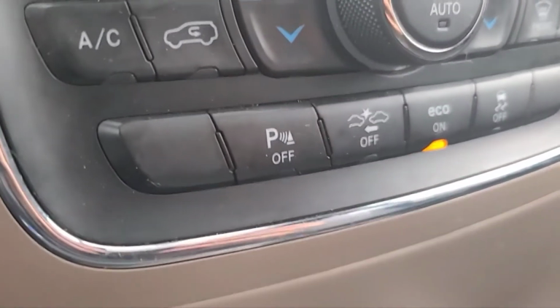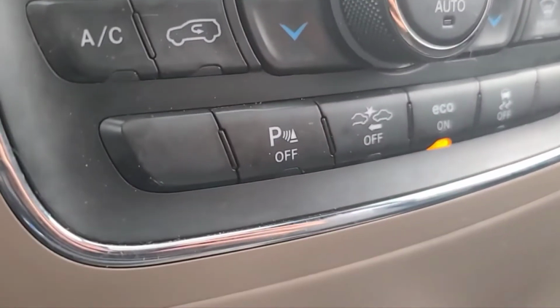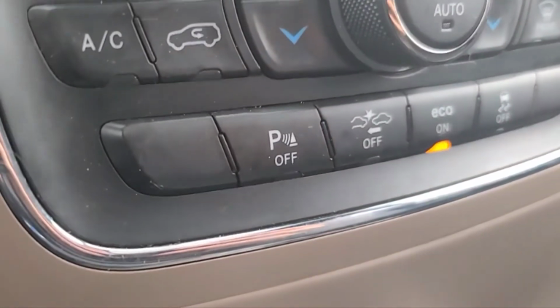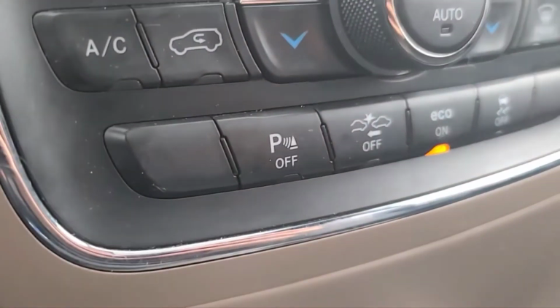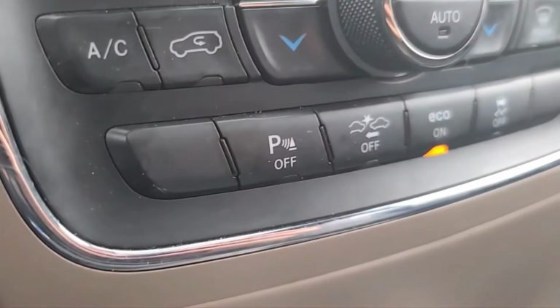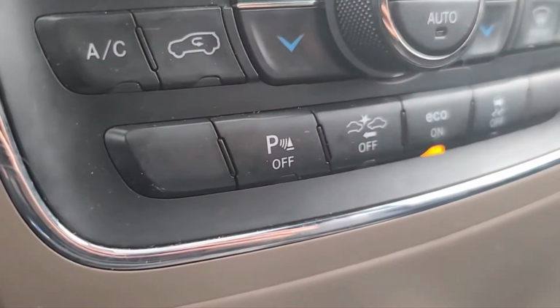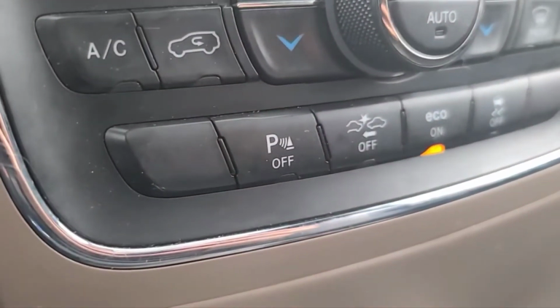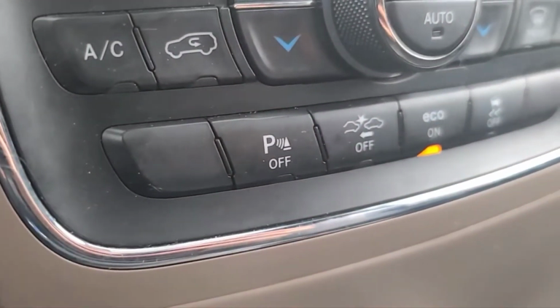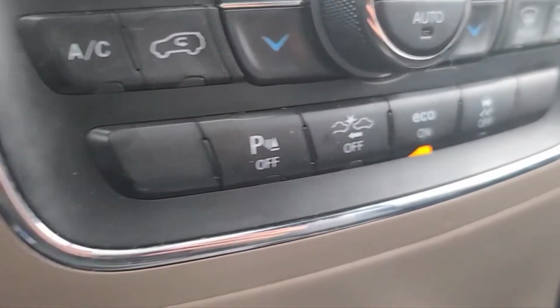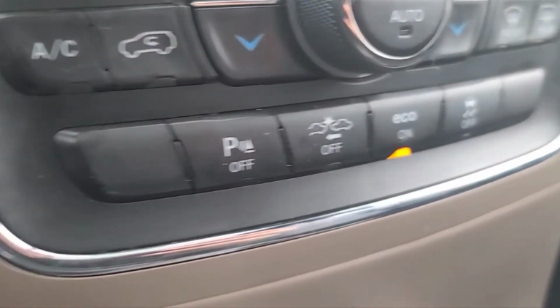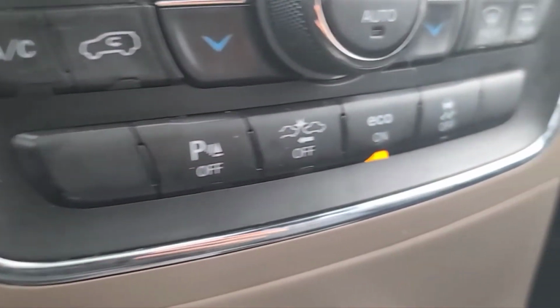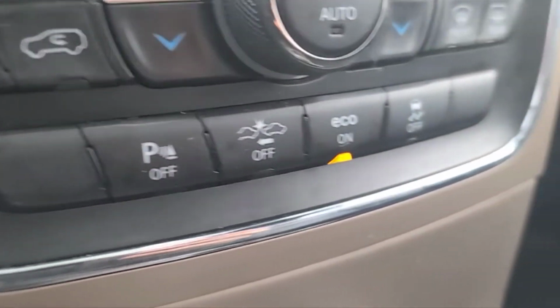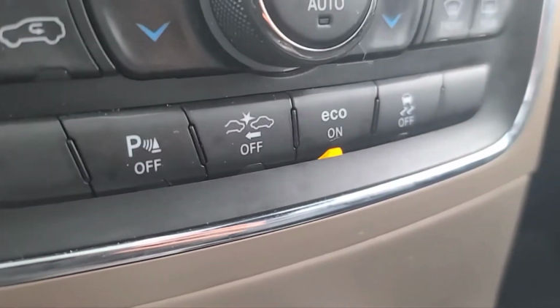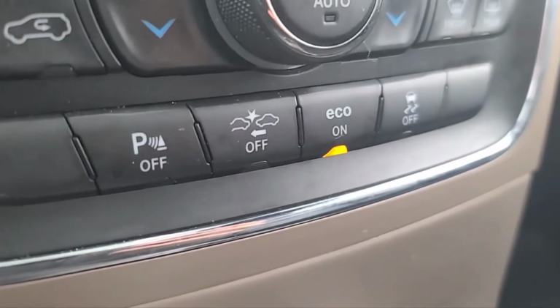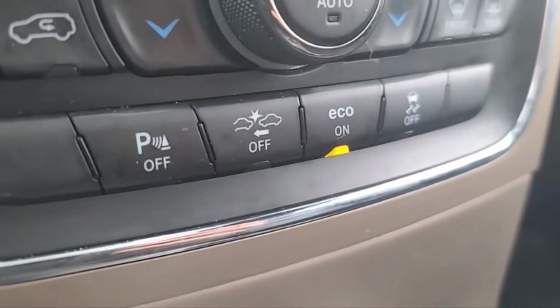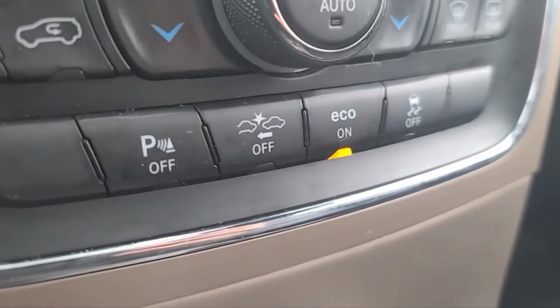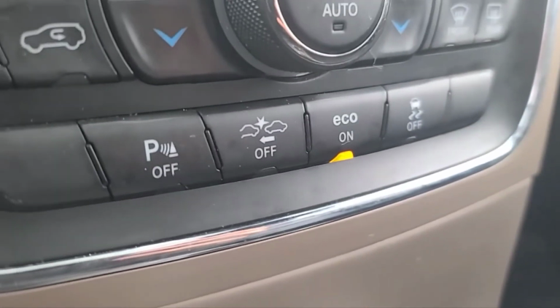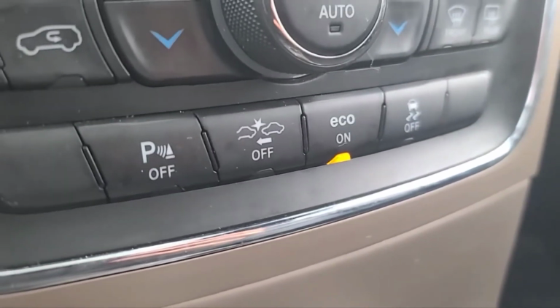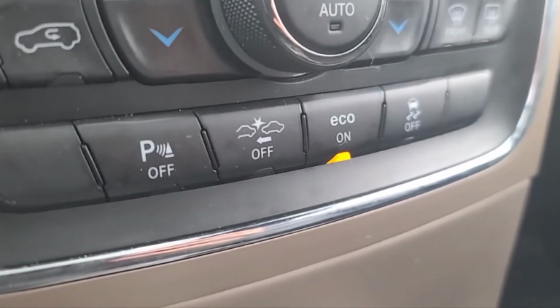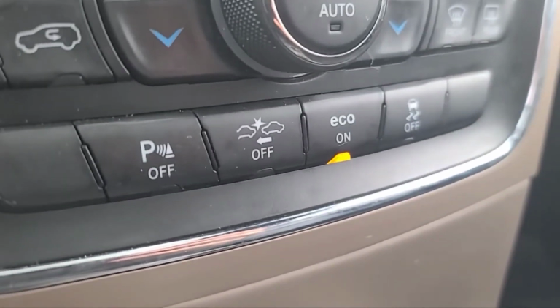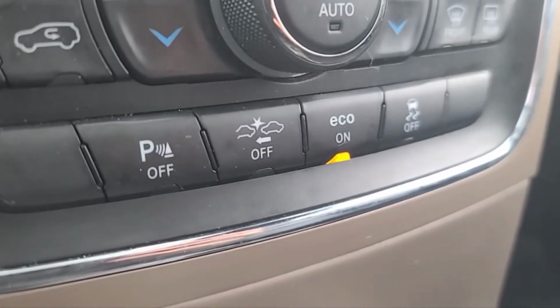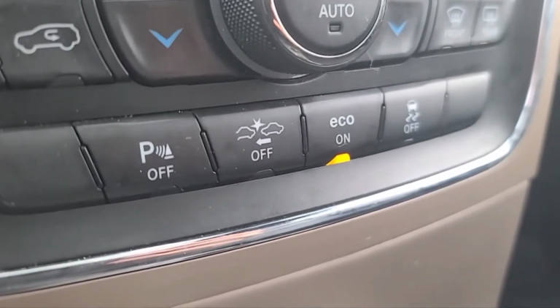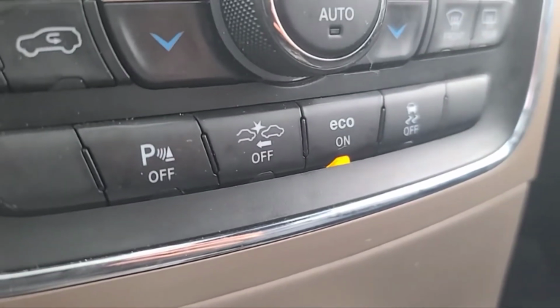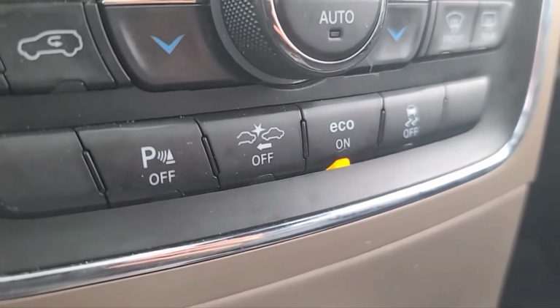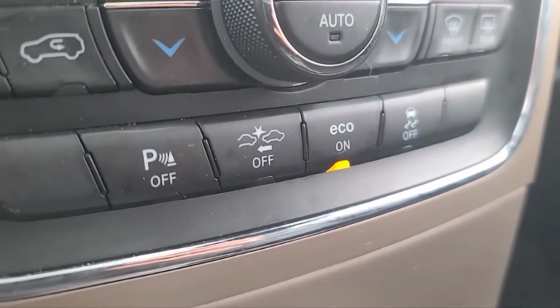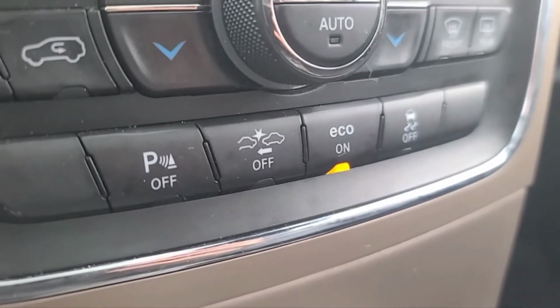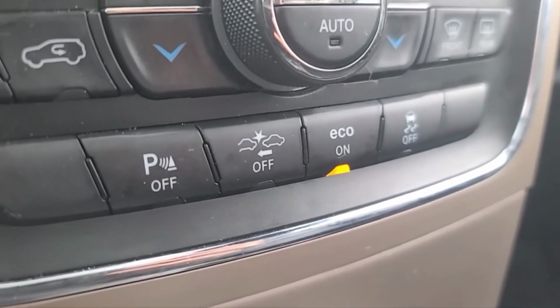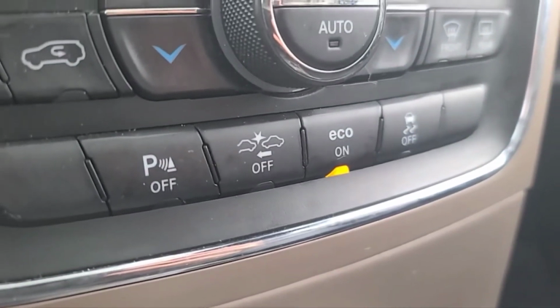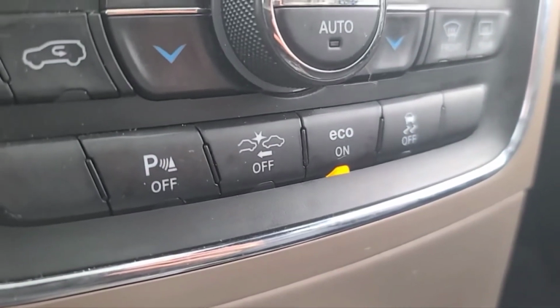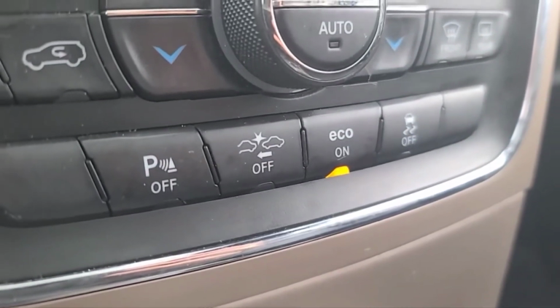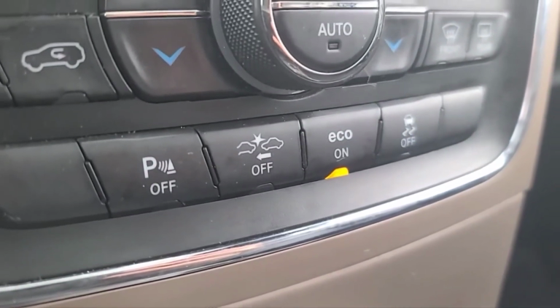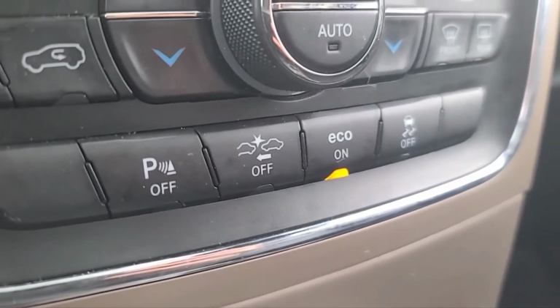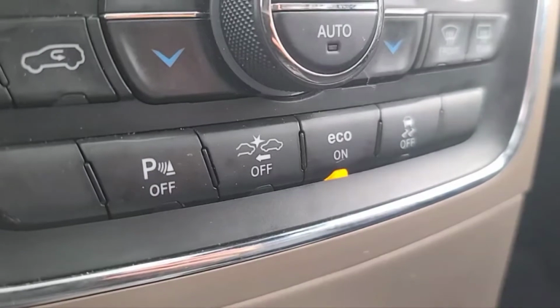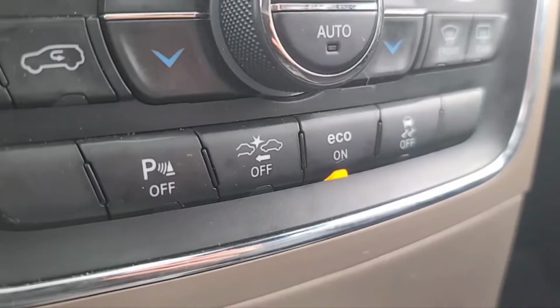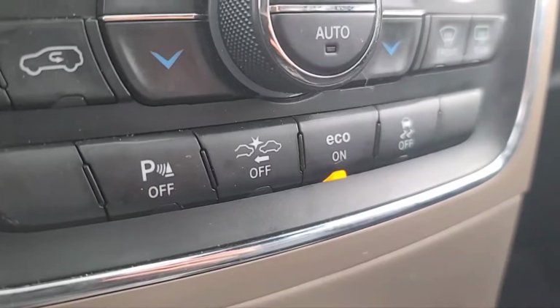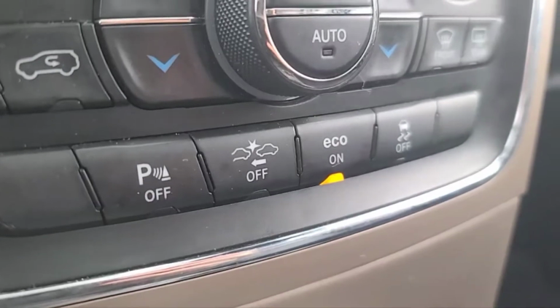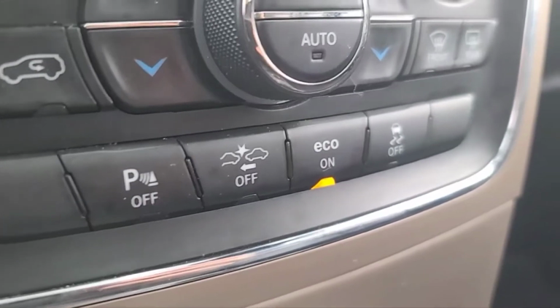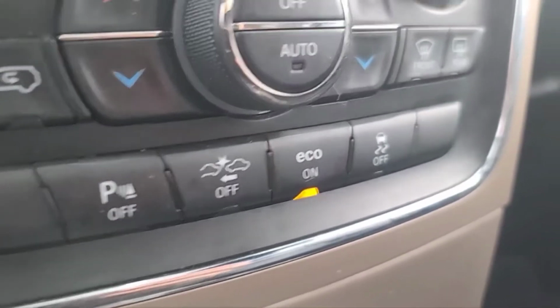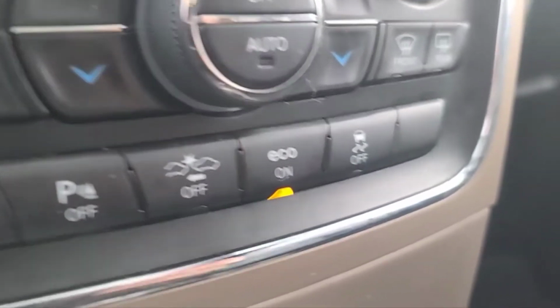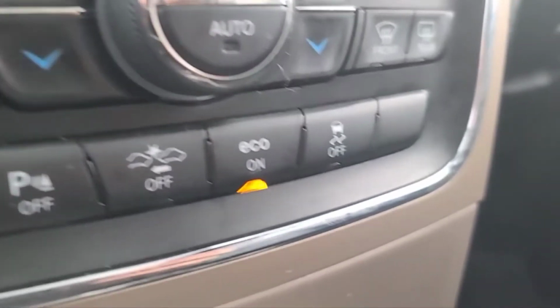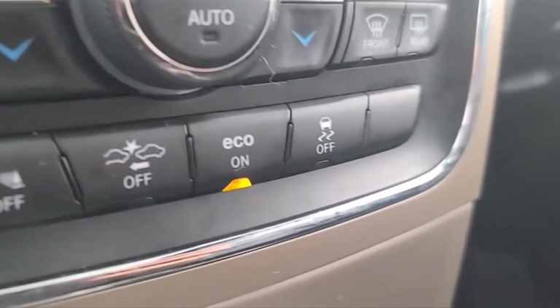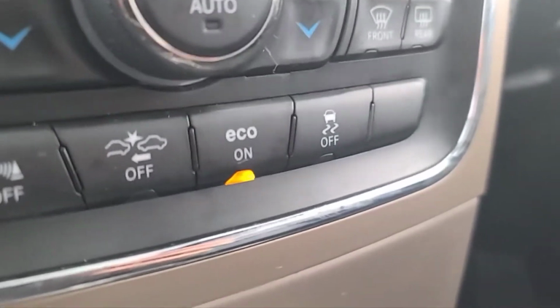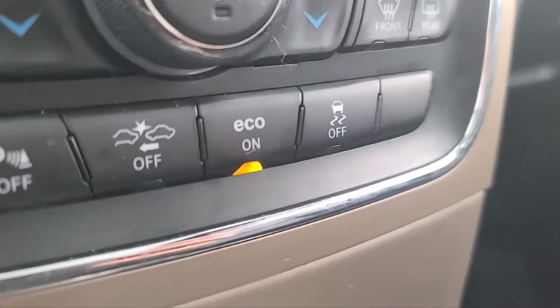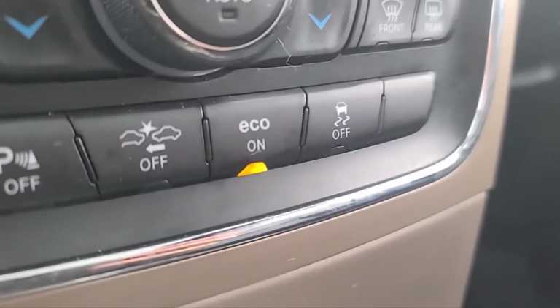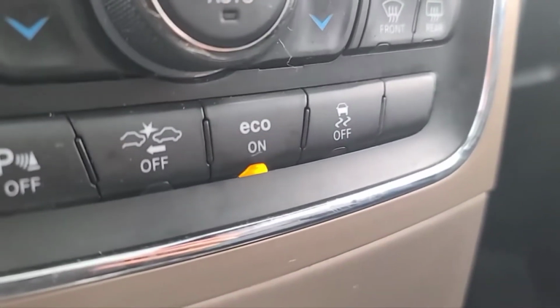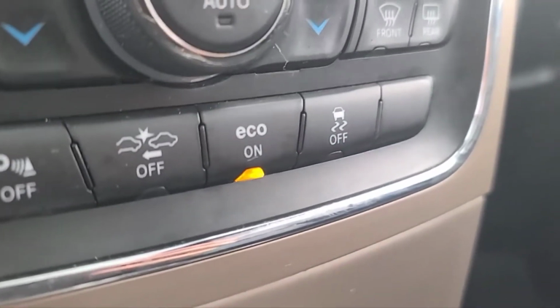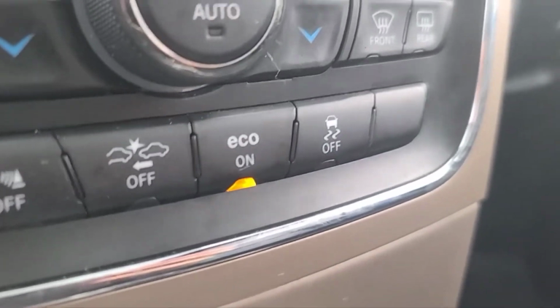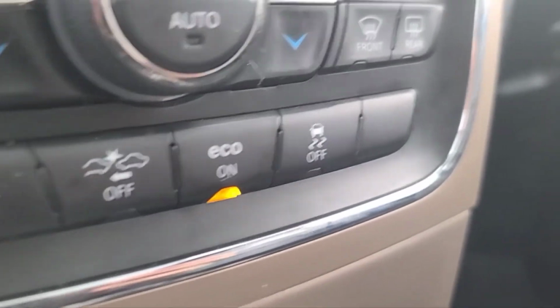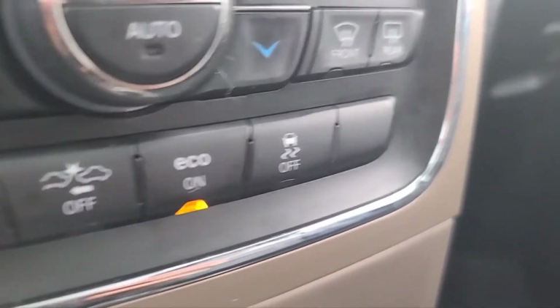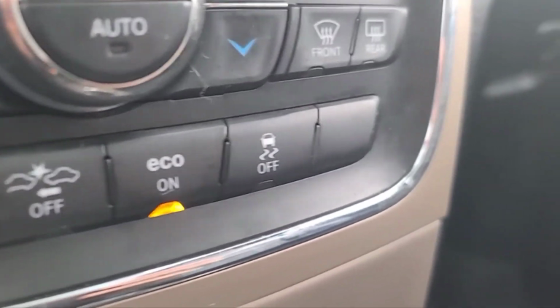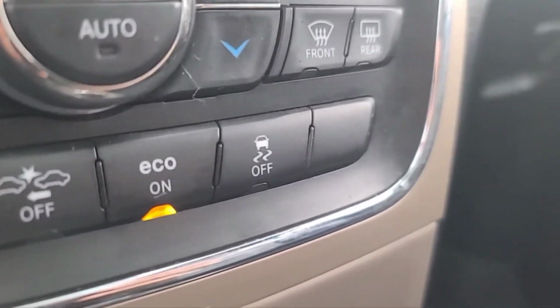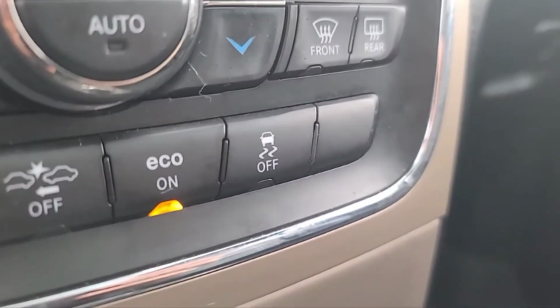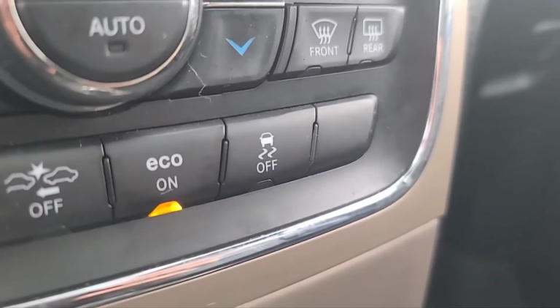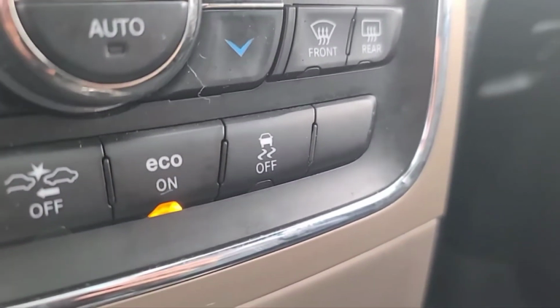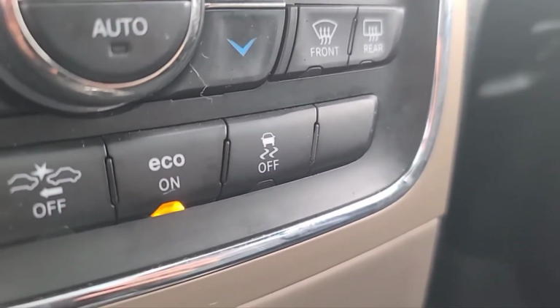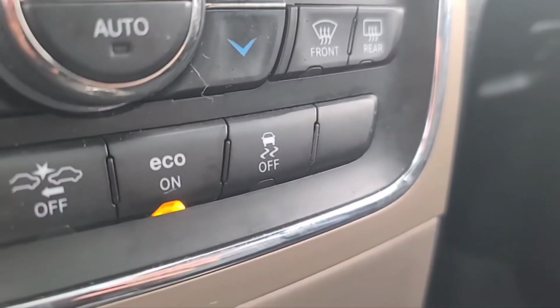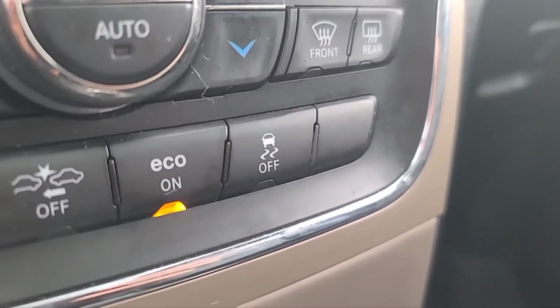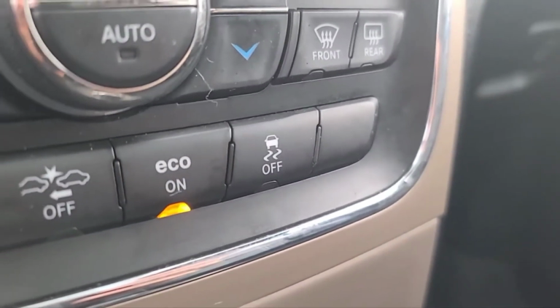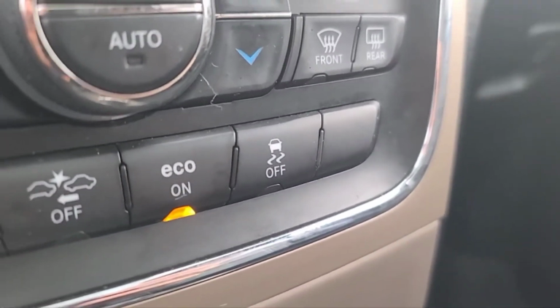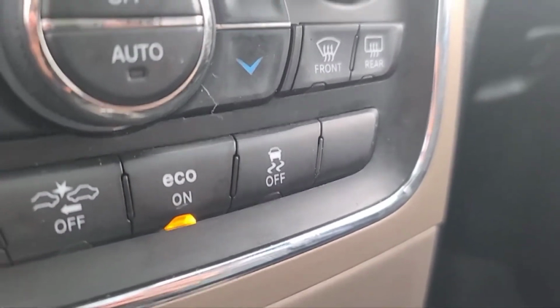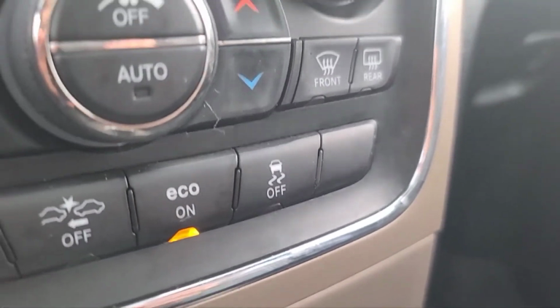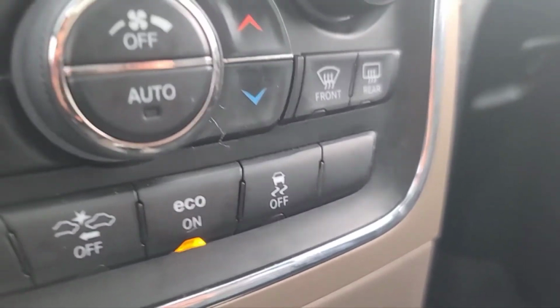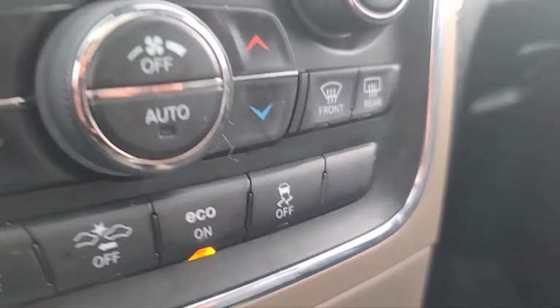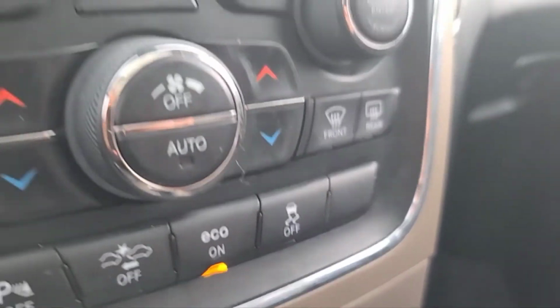Down here we have our parking sensors, forward collision warning, eco mode, and traction control.